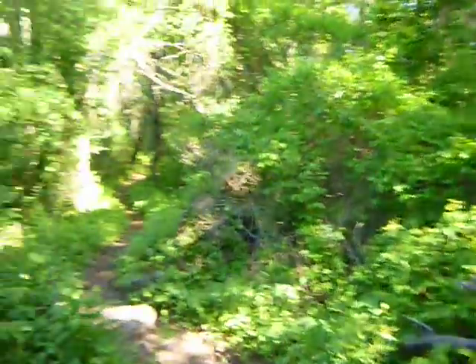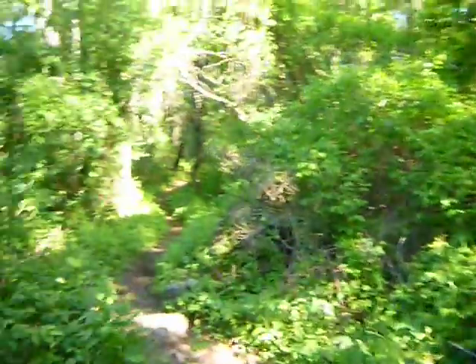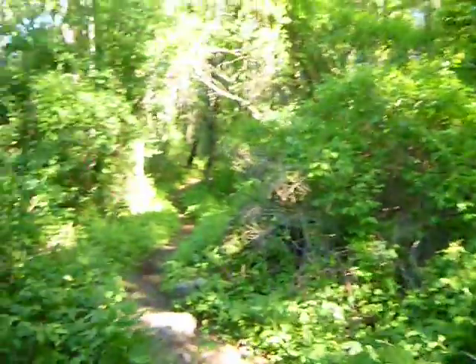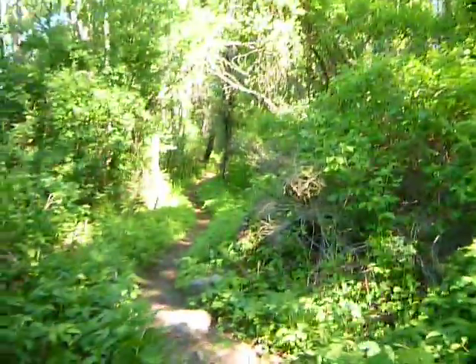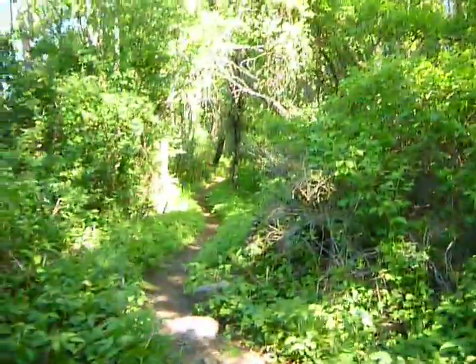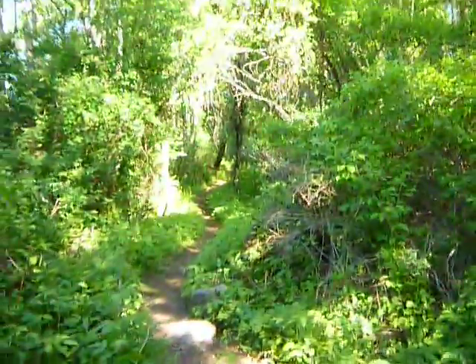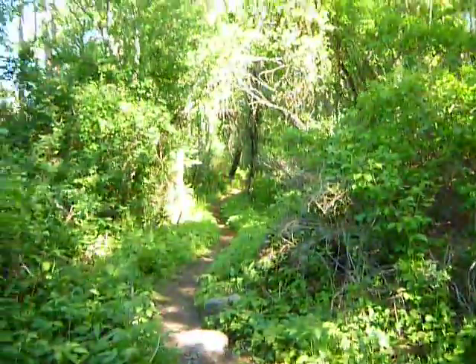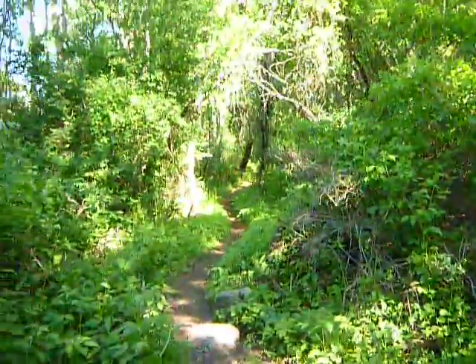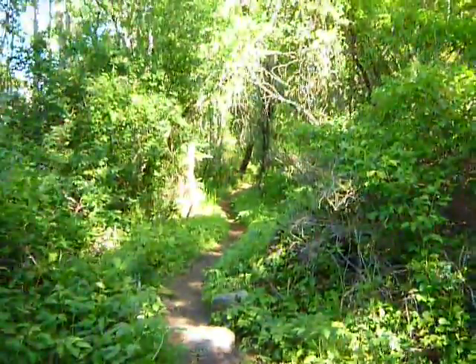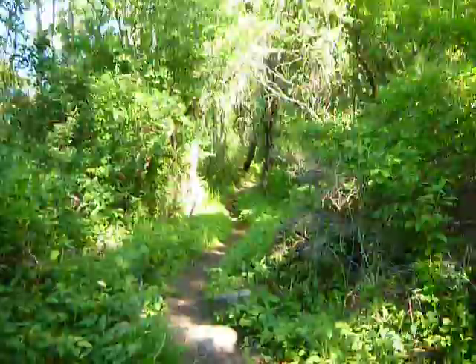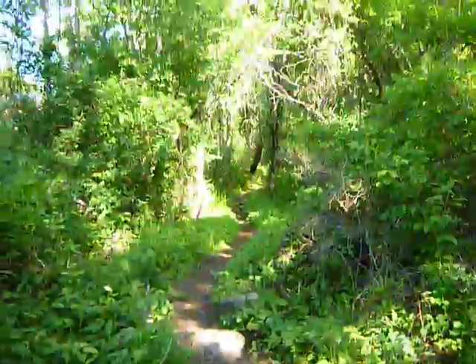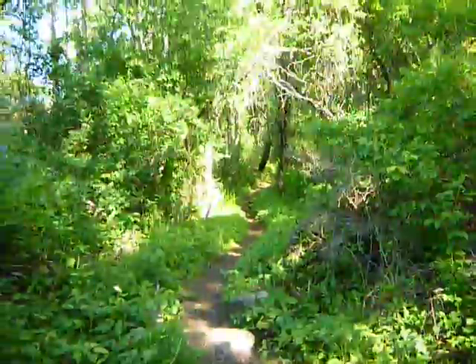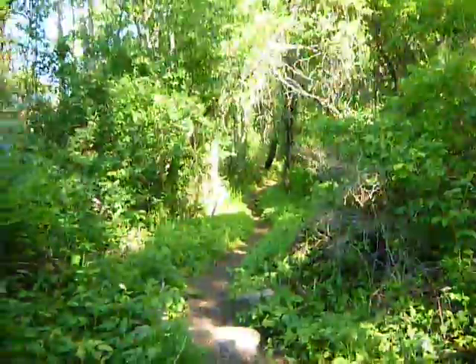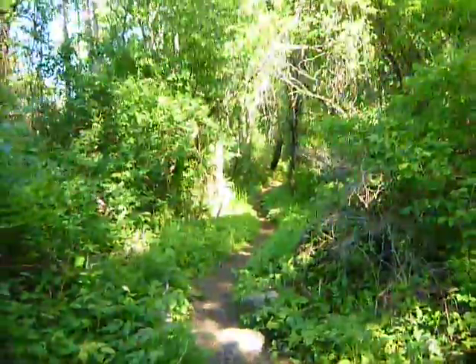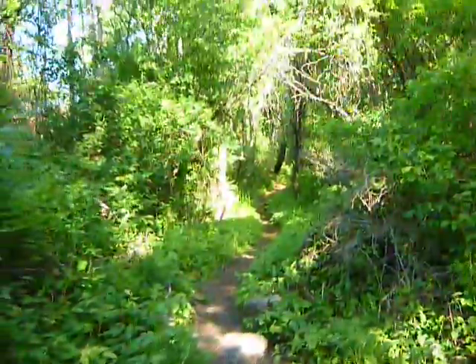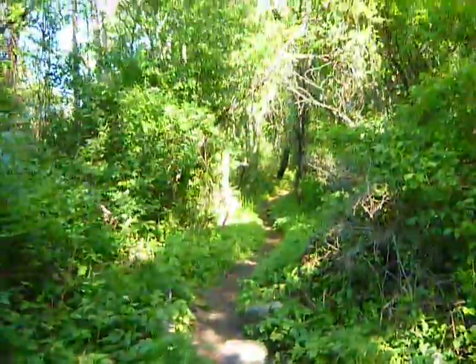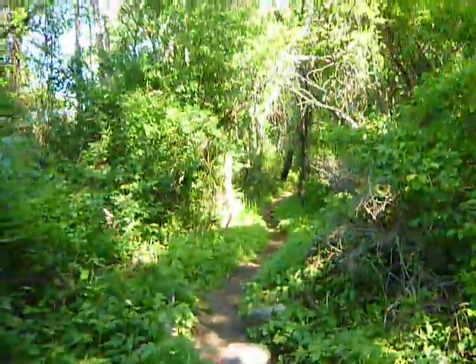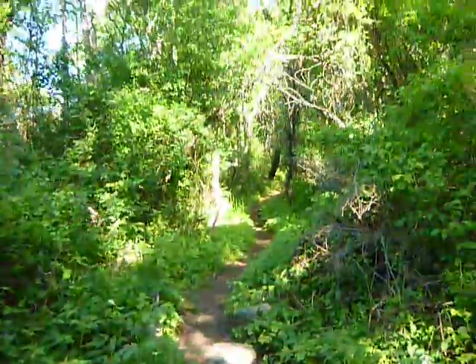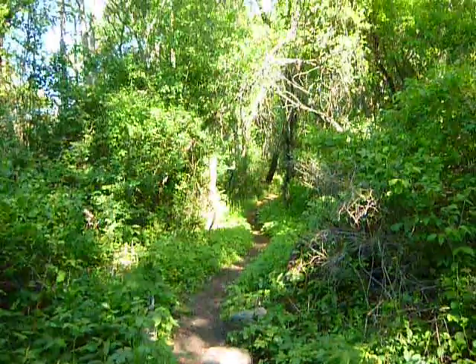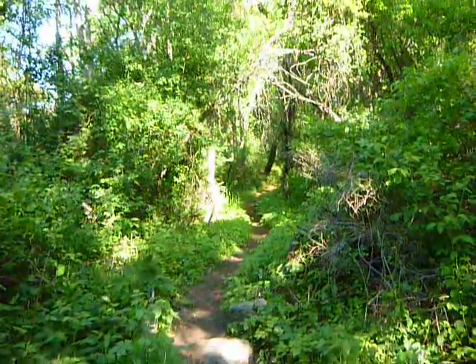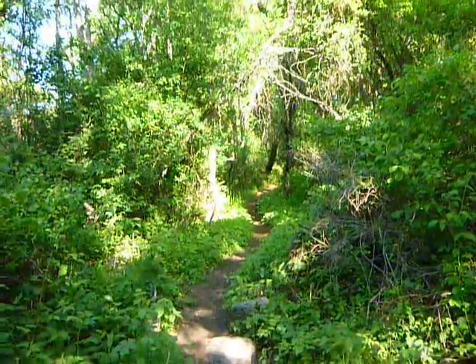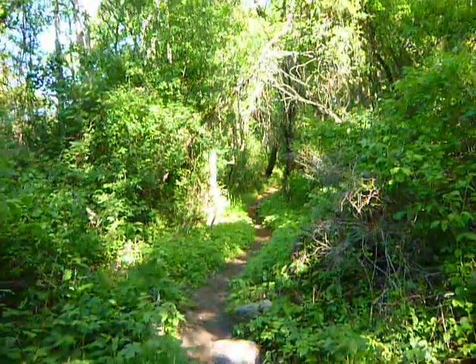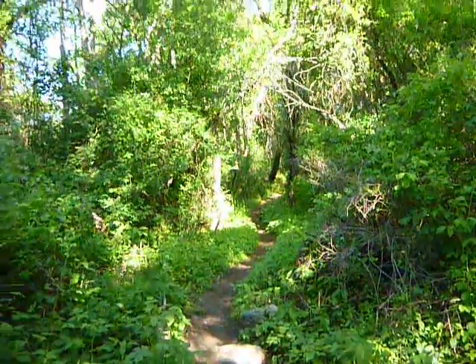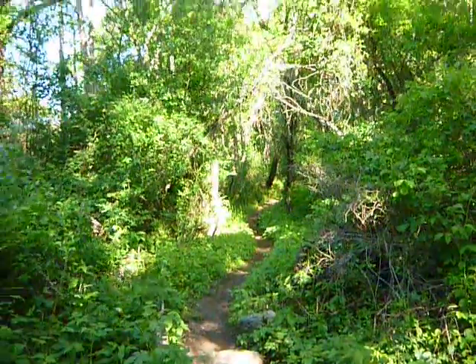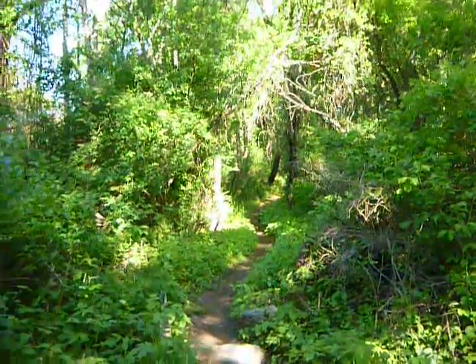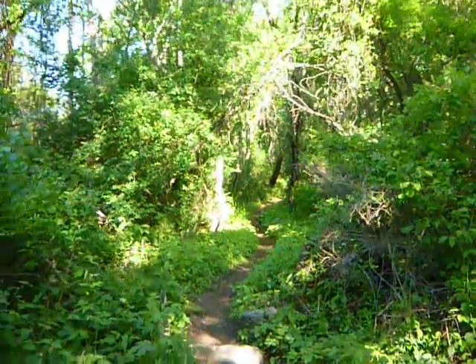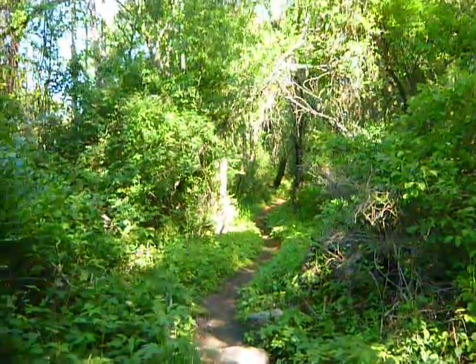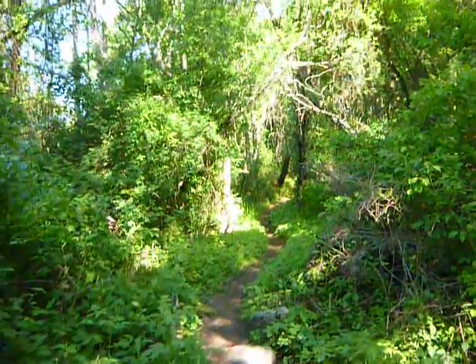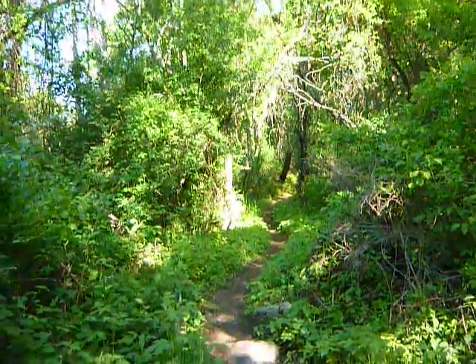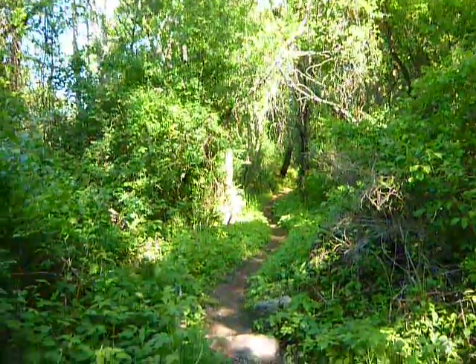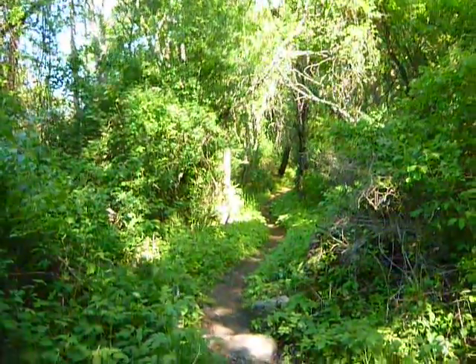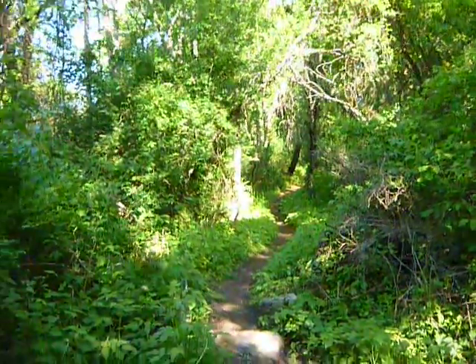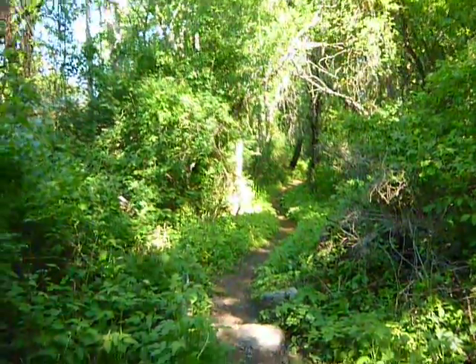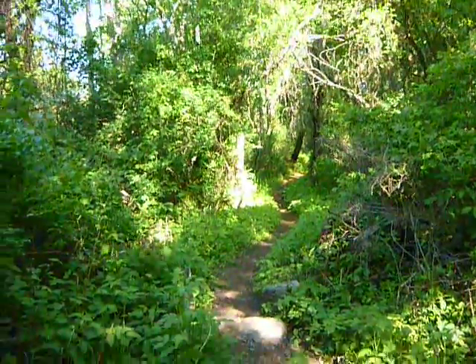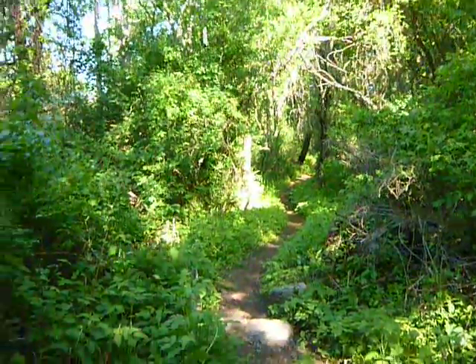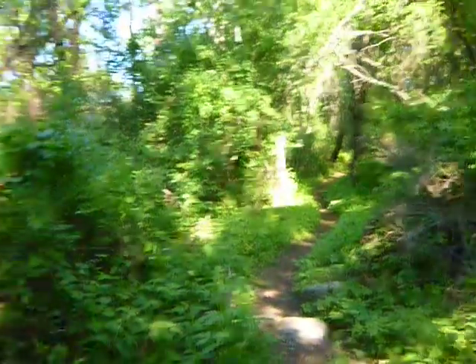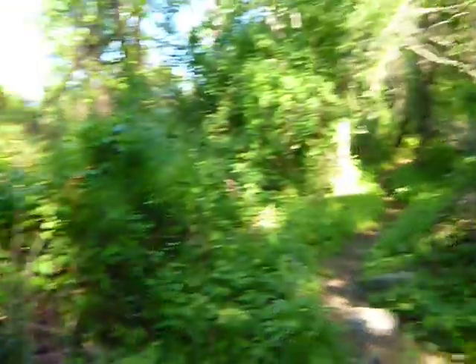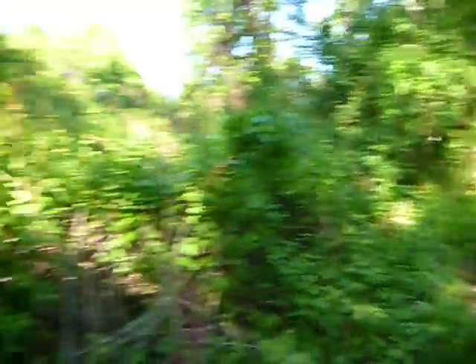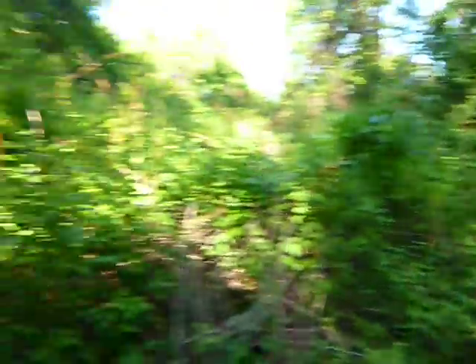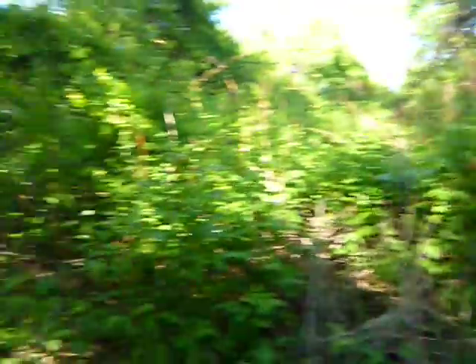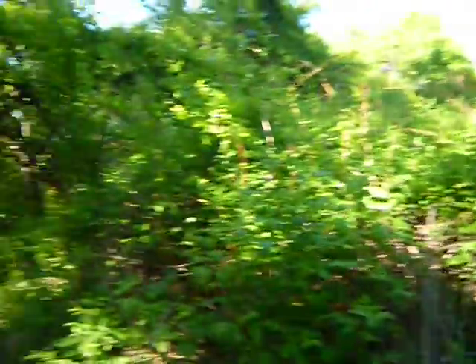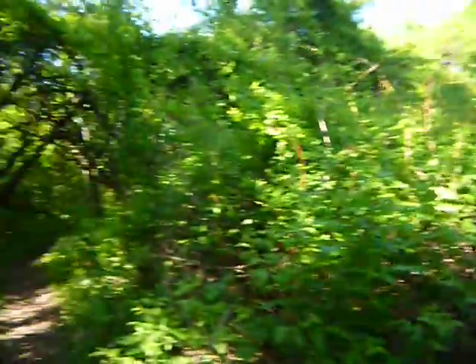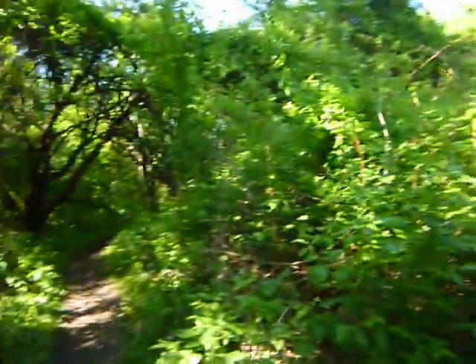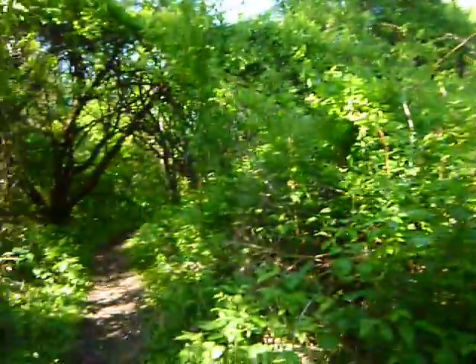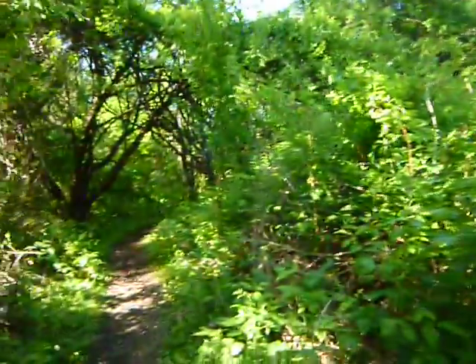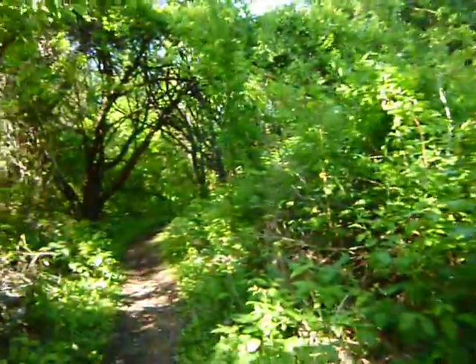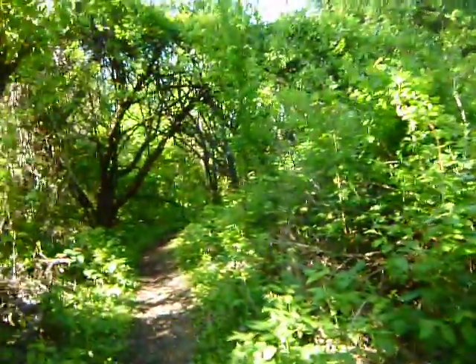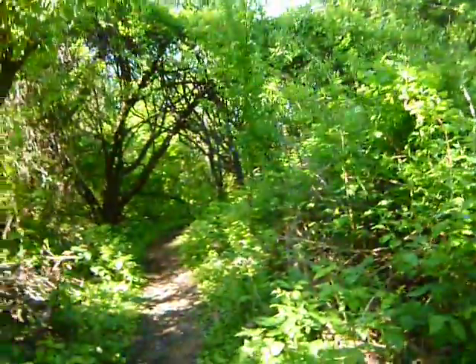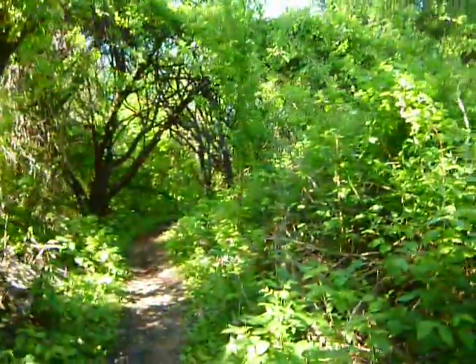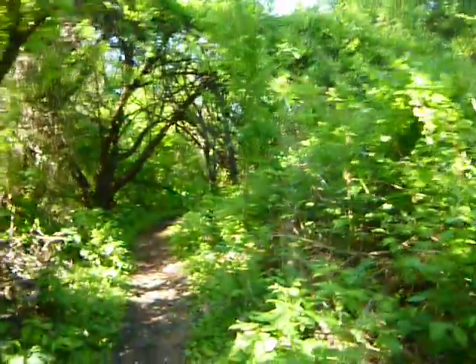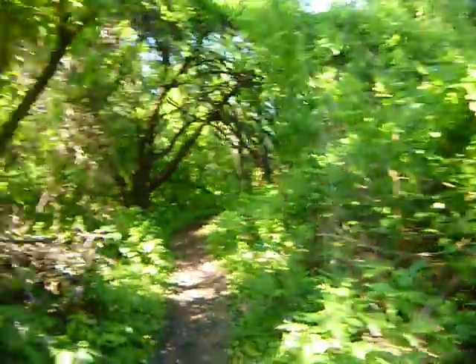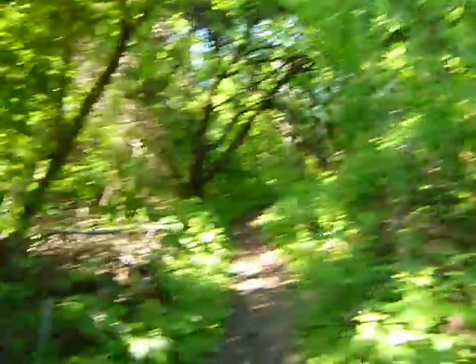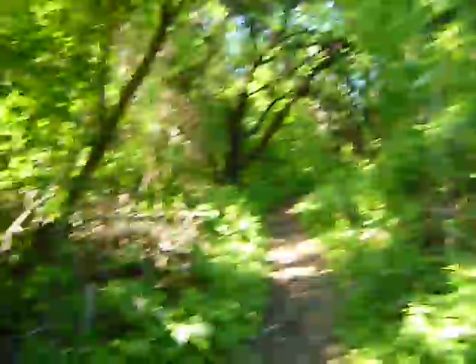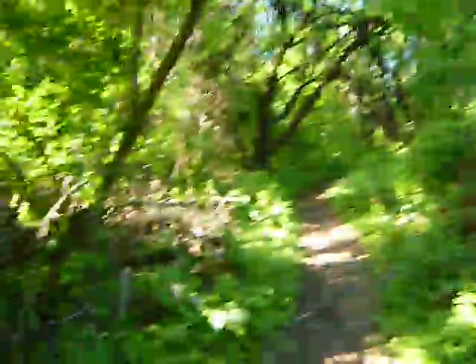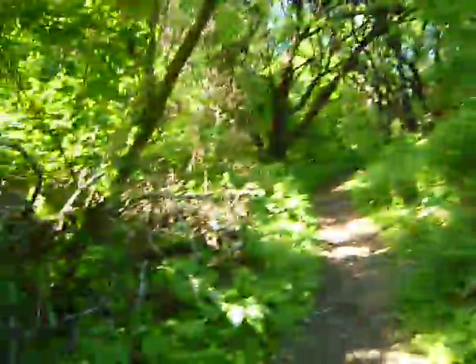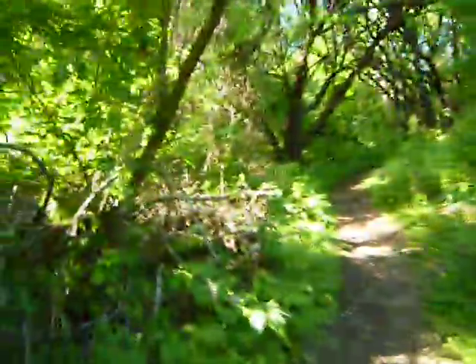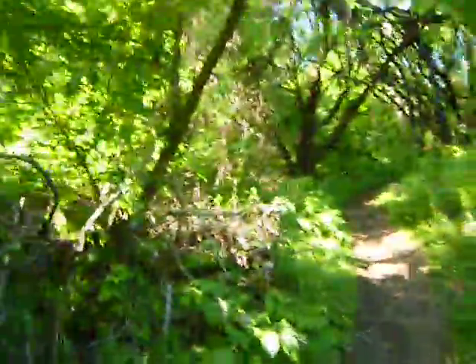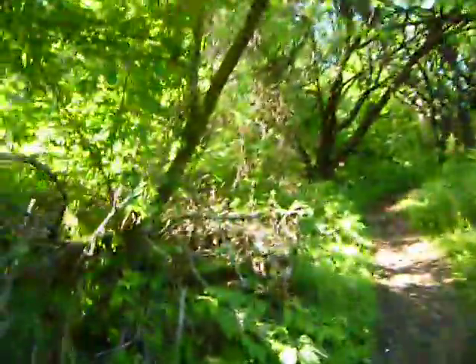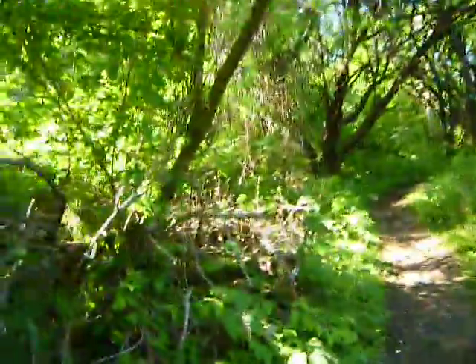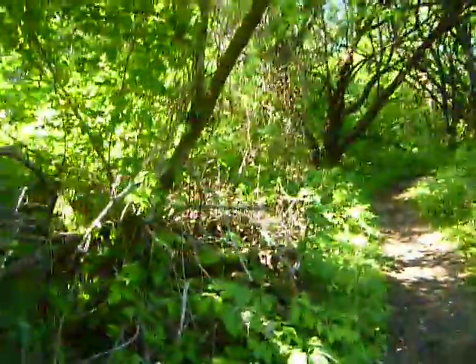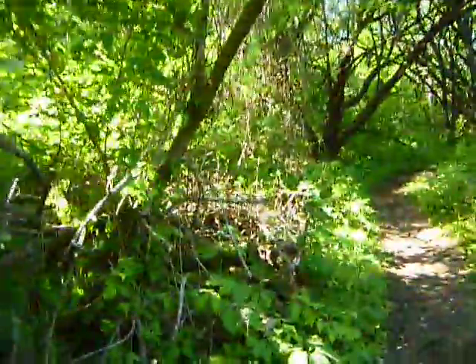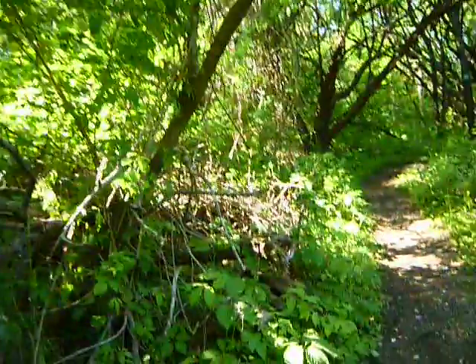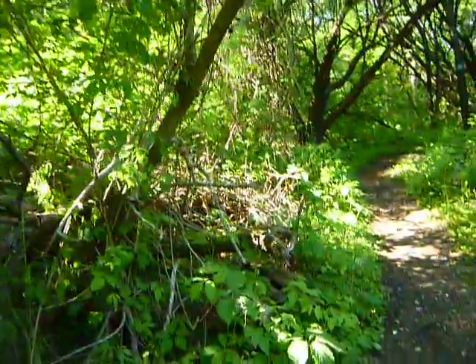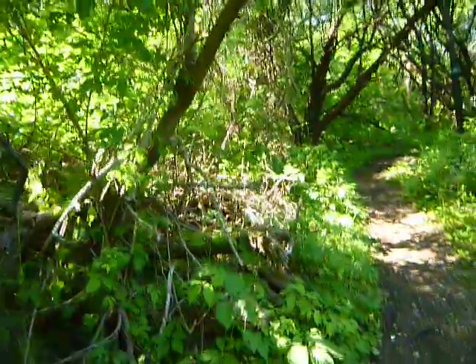Onward to a new place, new trail. I think I'll take a still picture or two.